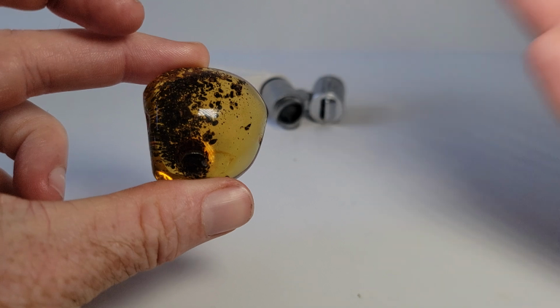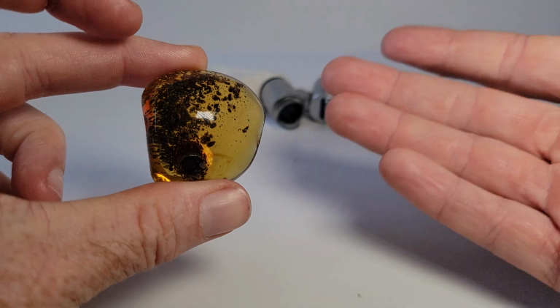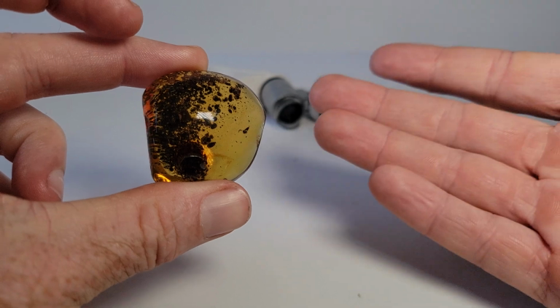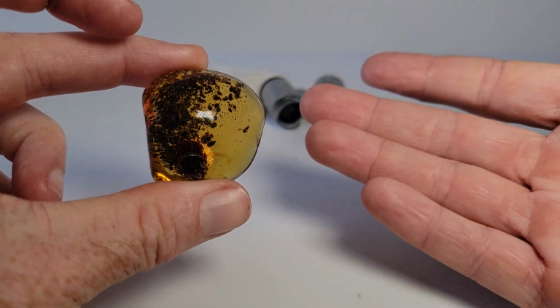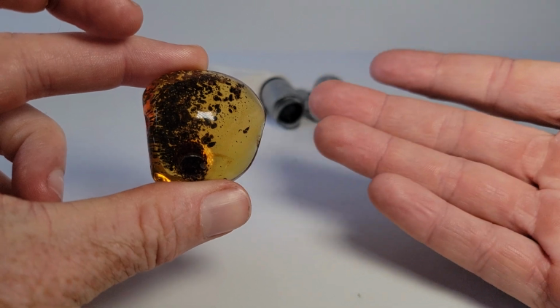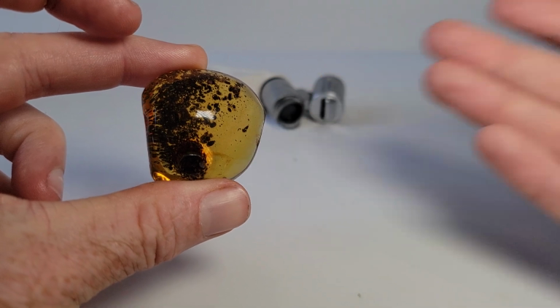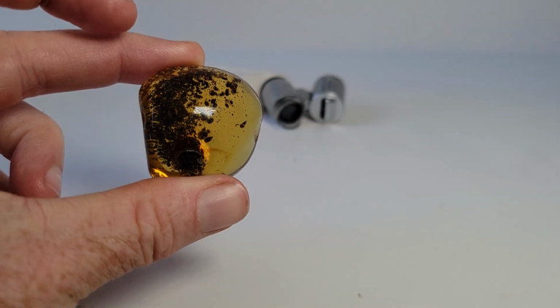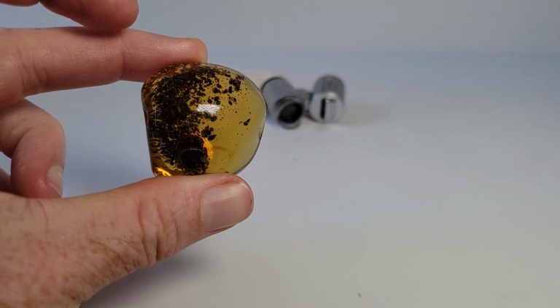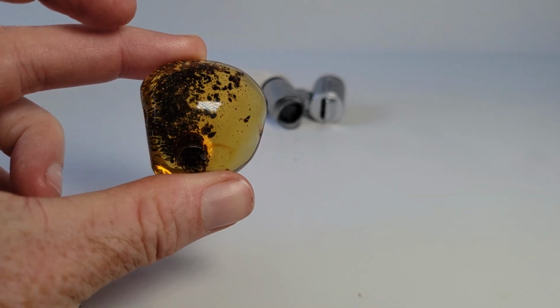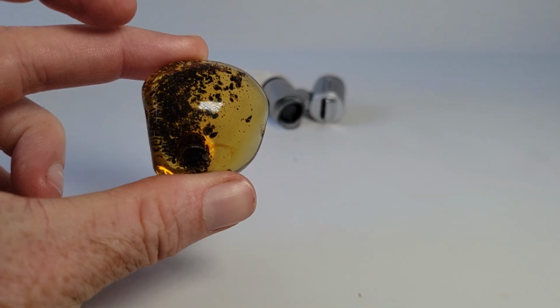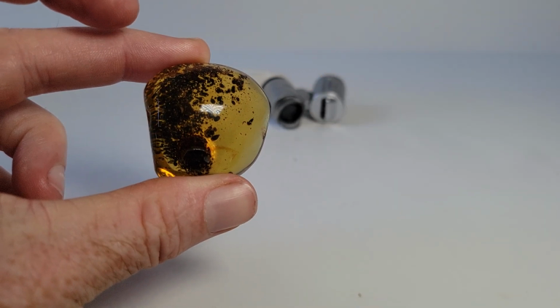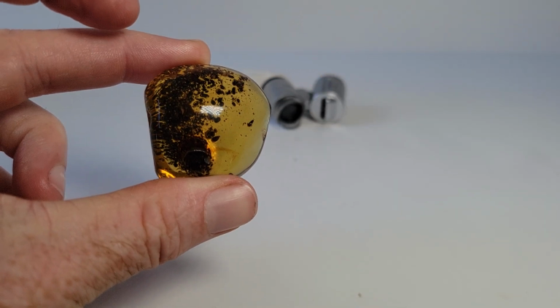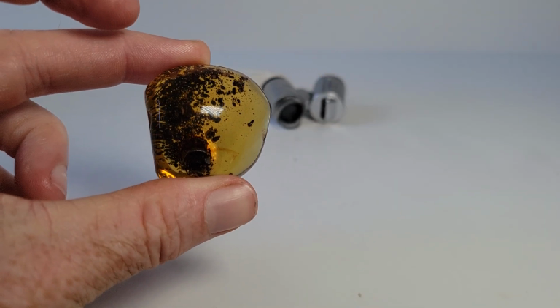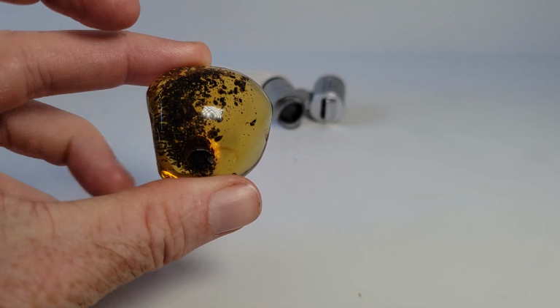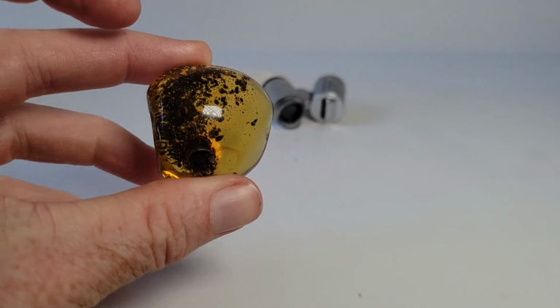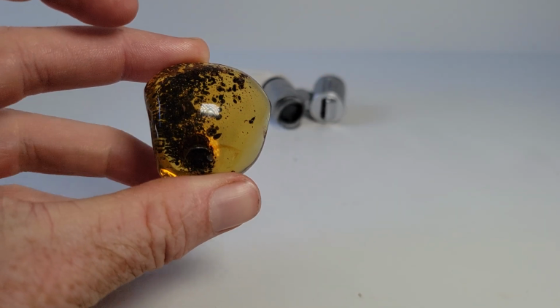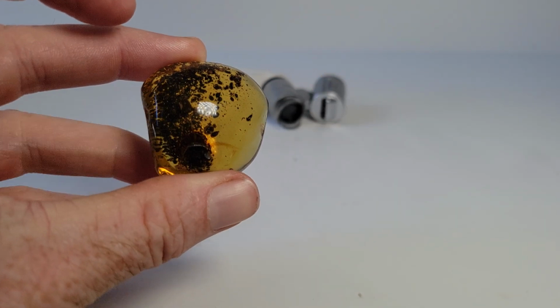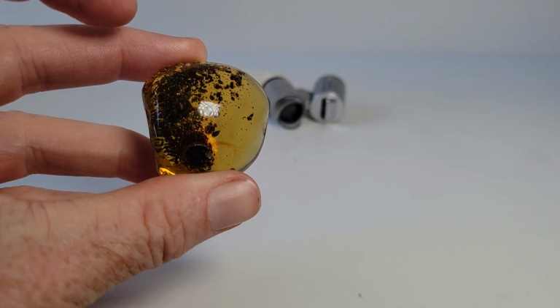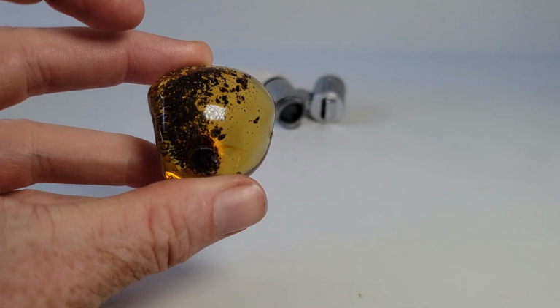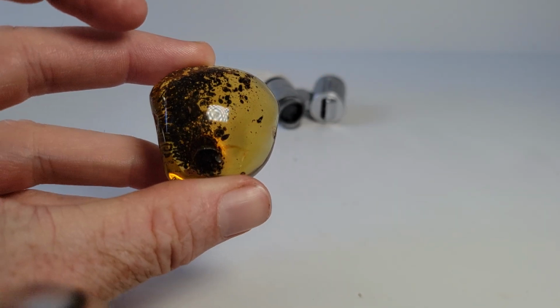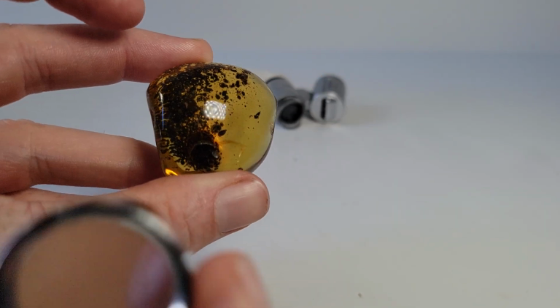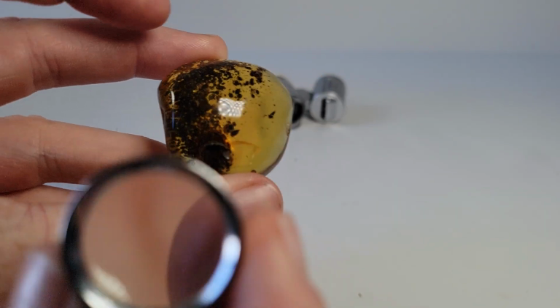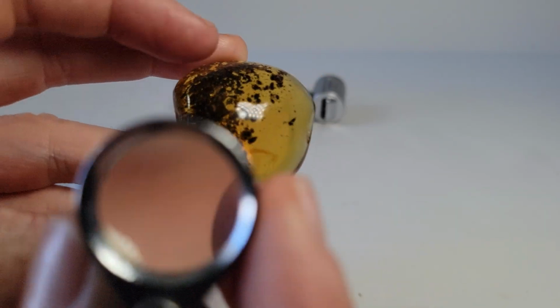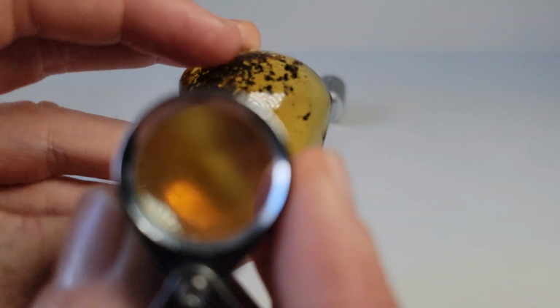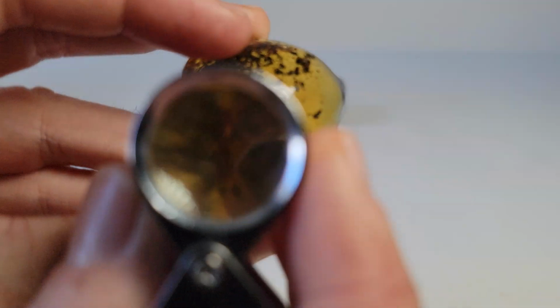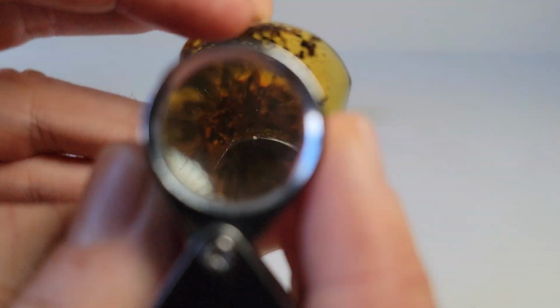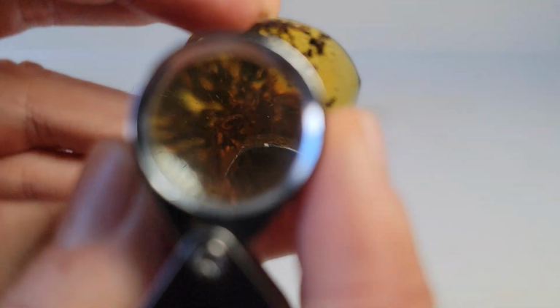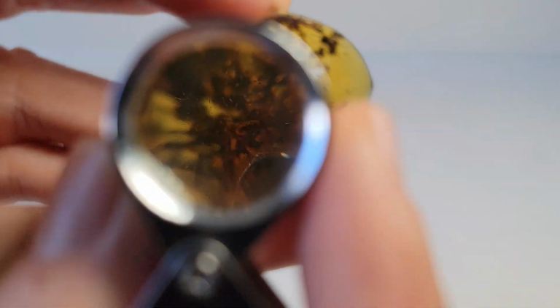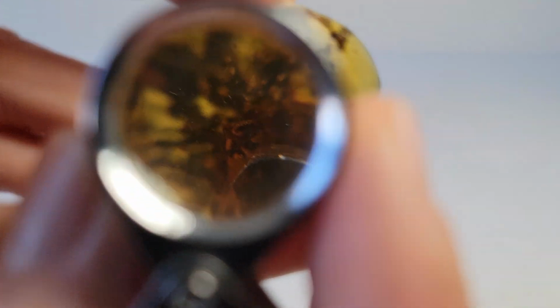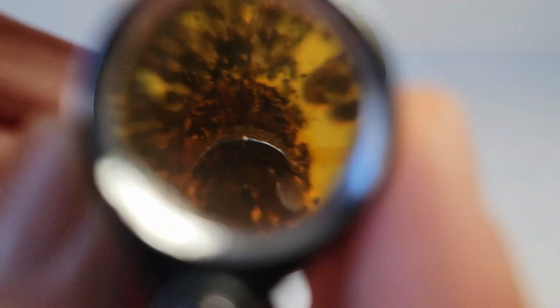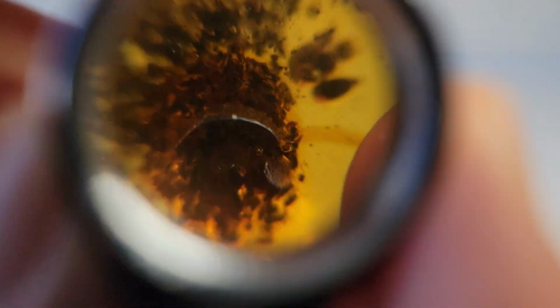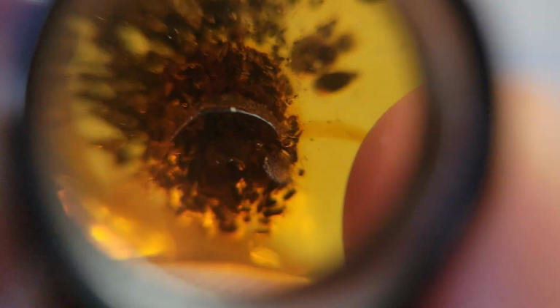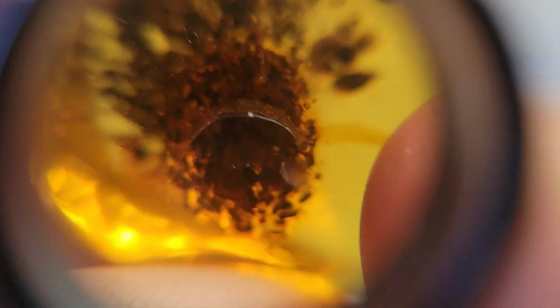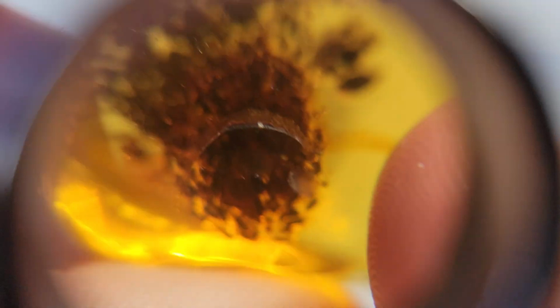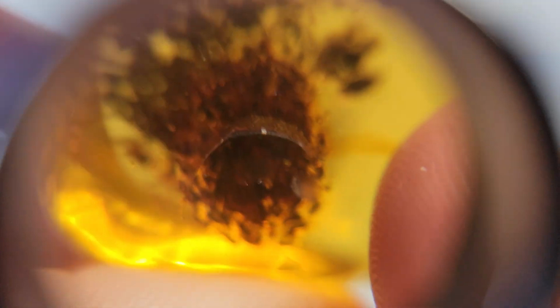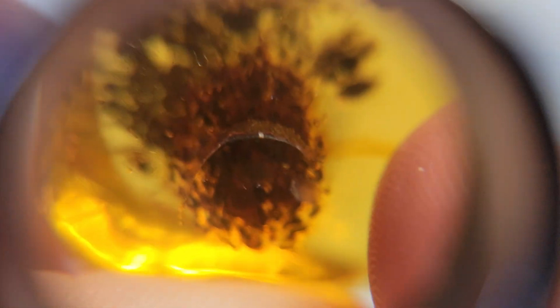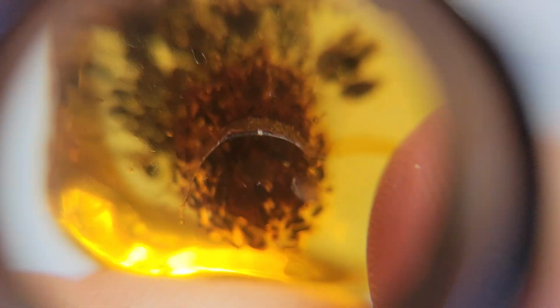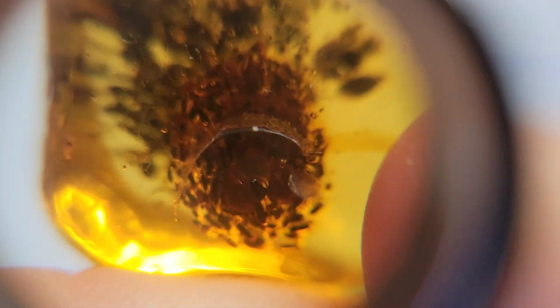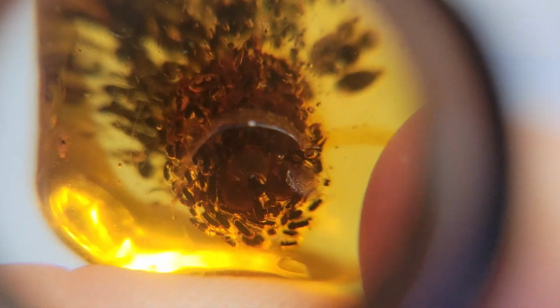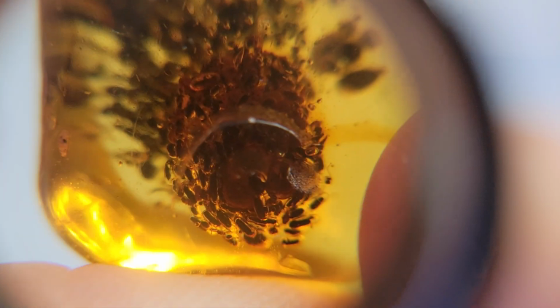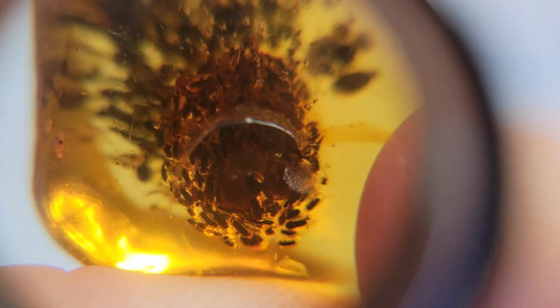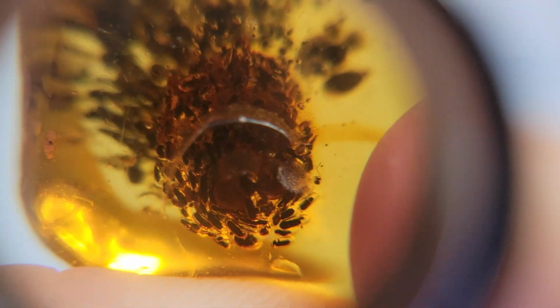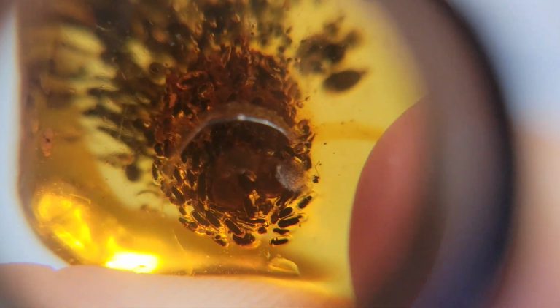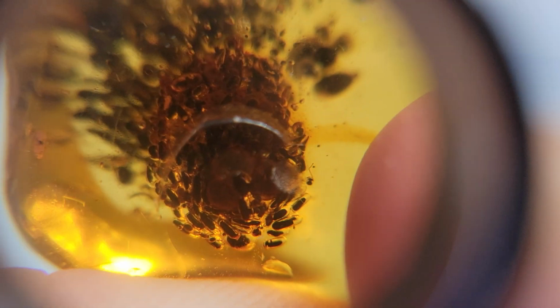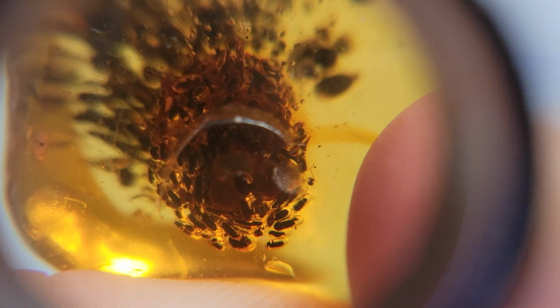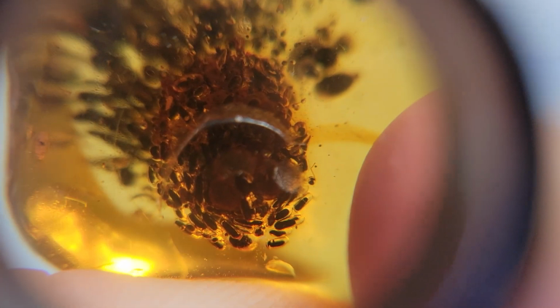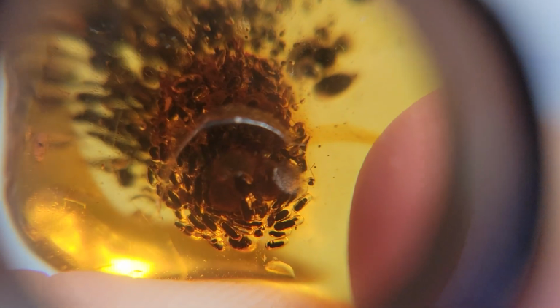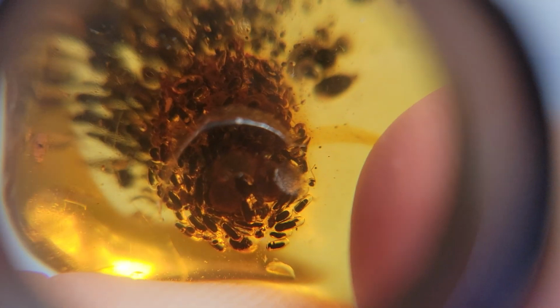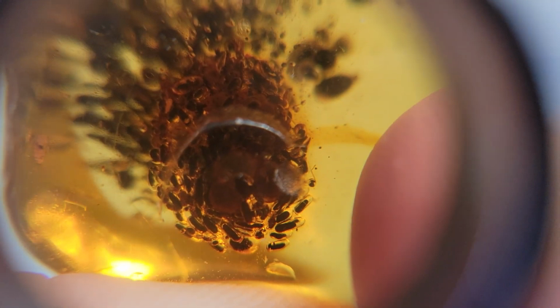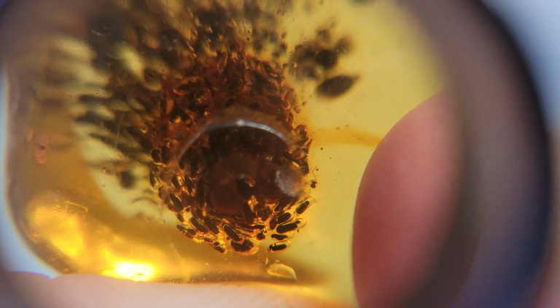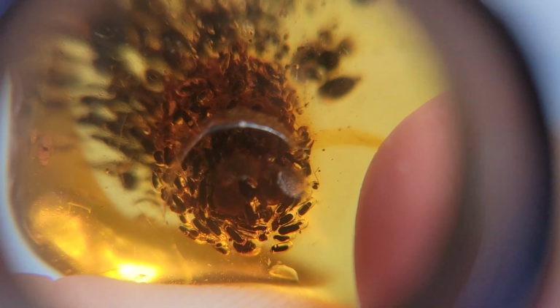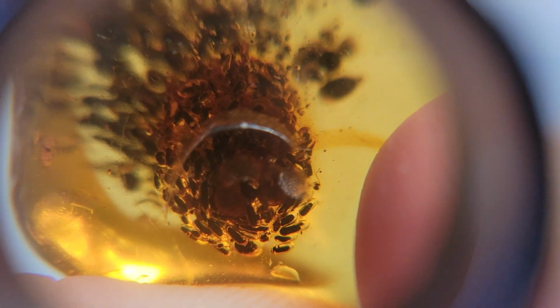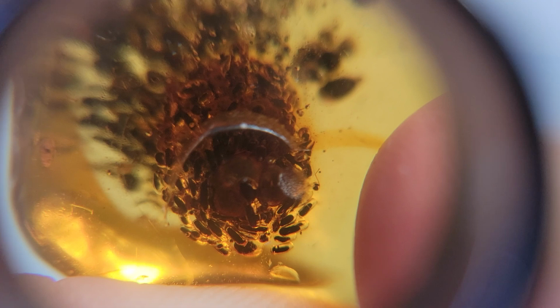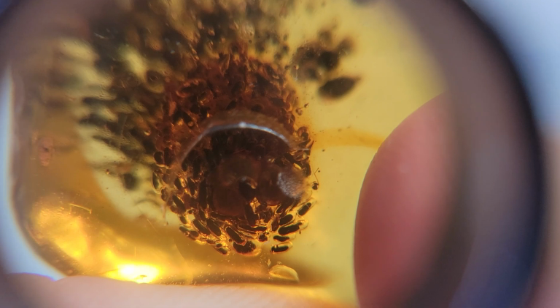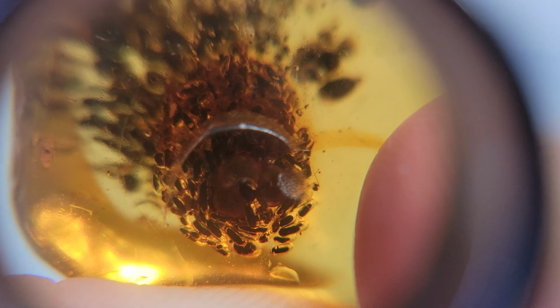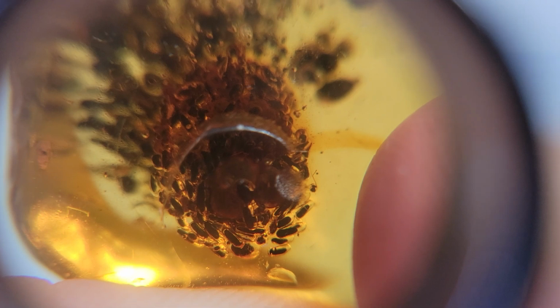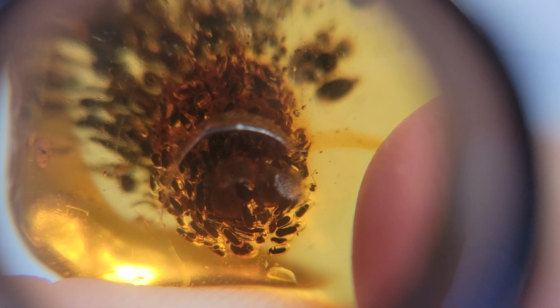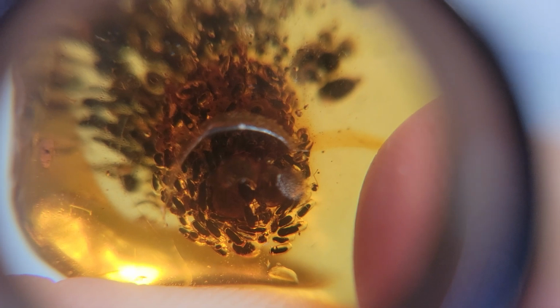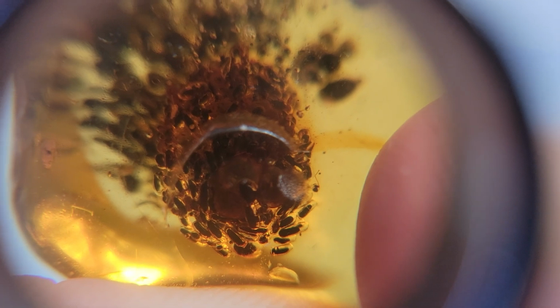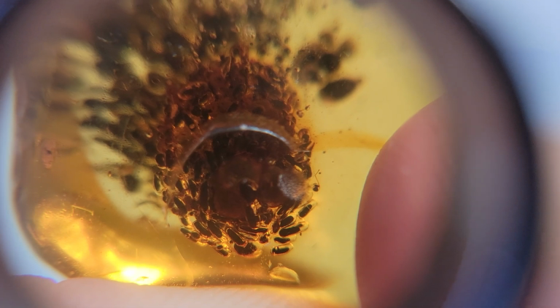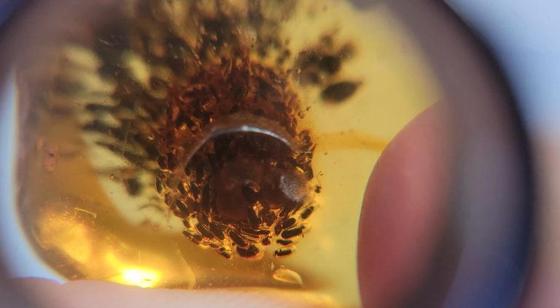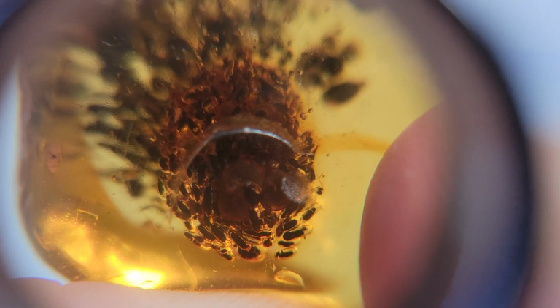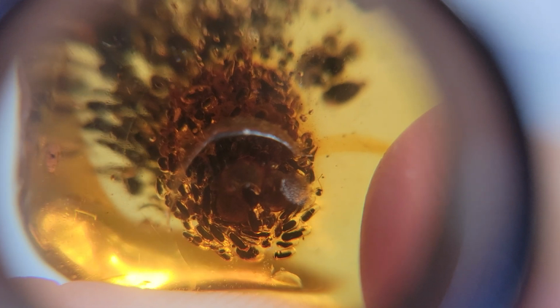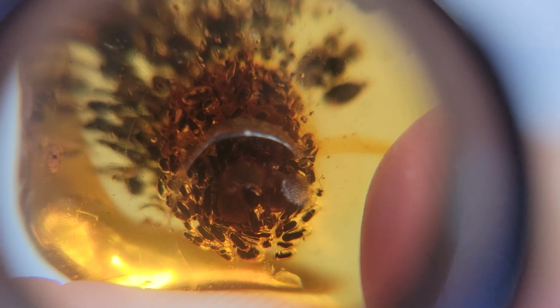In this video, I'm gonna show you guys one of the weirdest, one of the strangest, and one of the most interesting inclusions we've ever found in Amber.